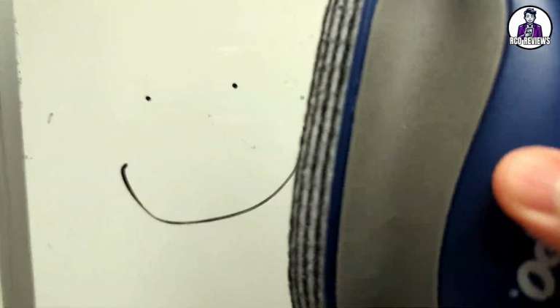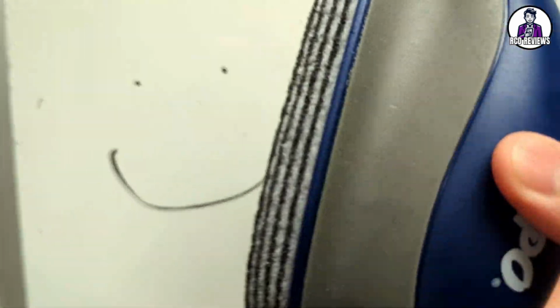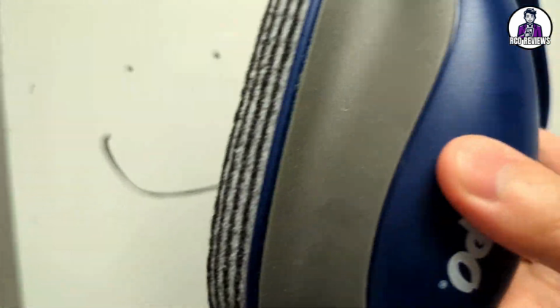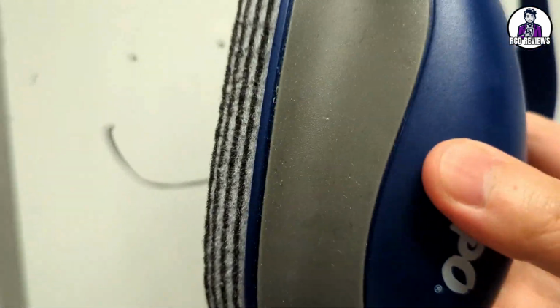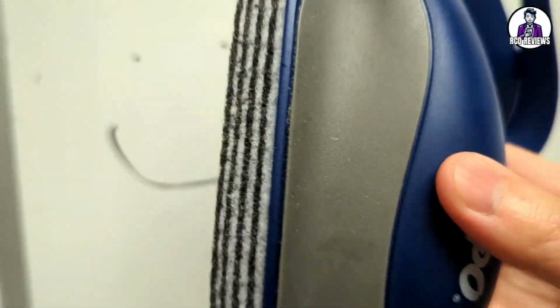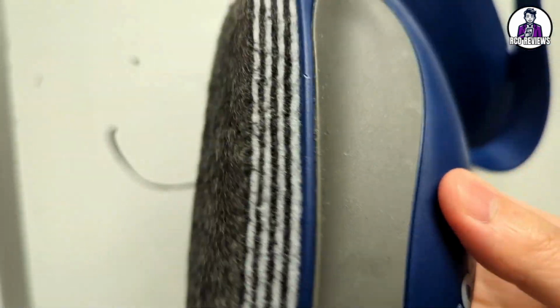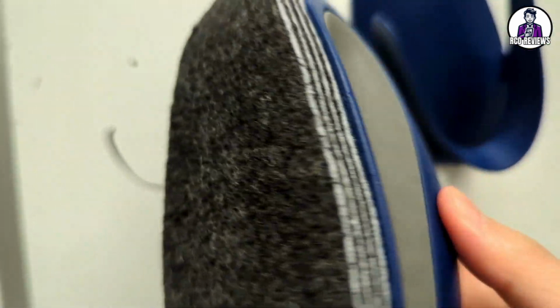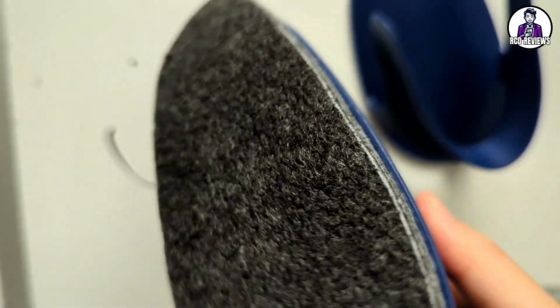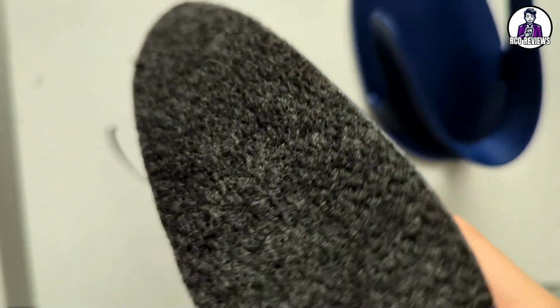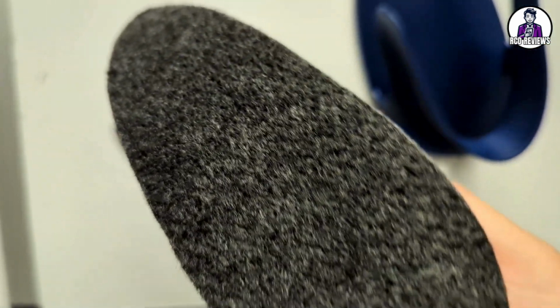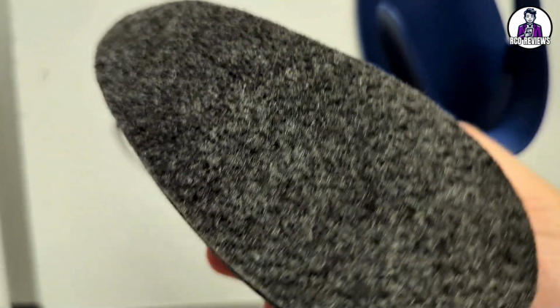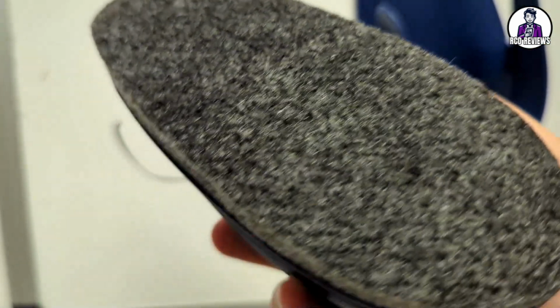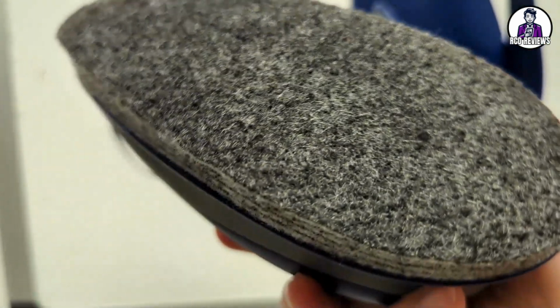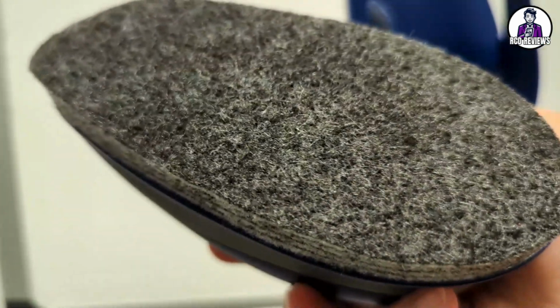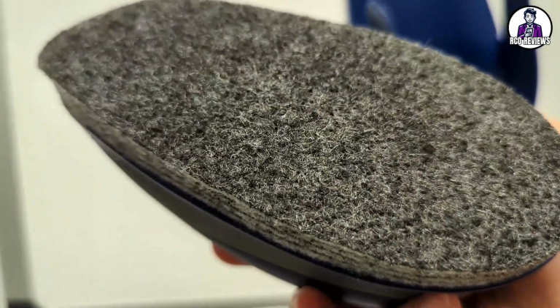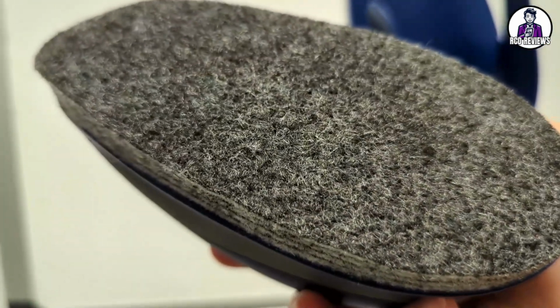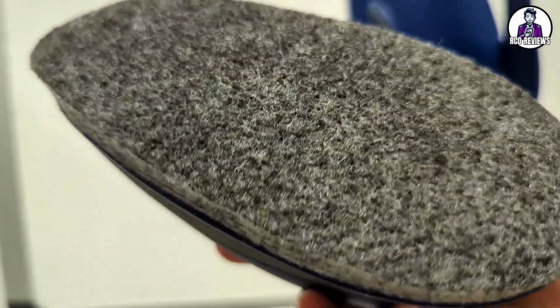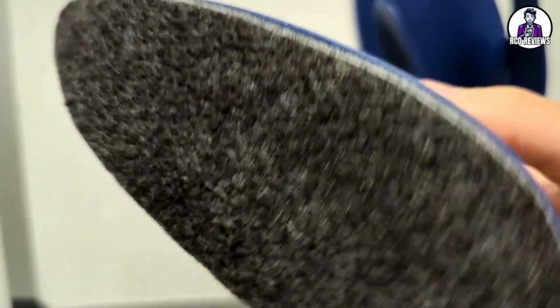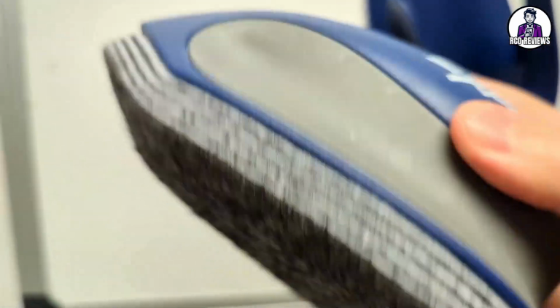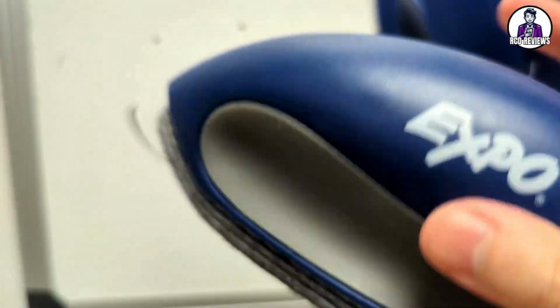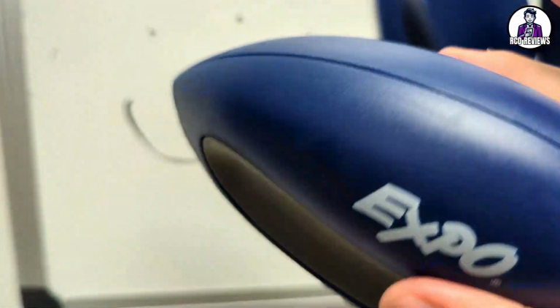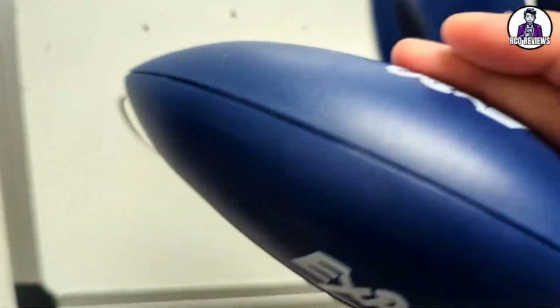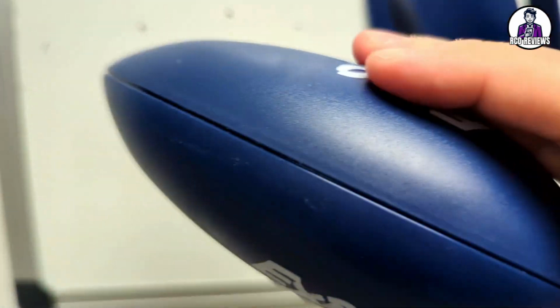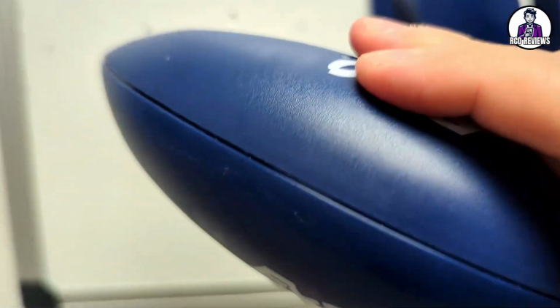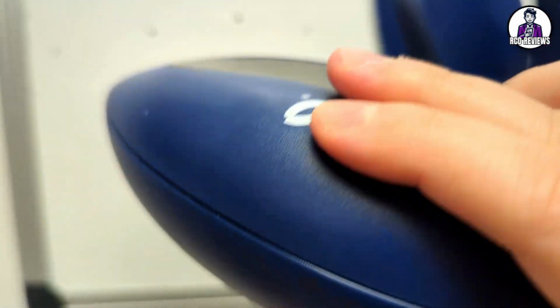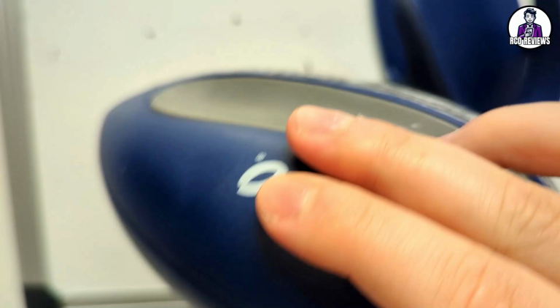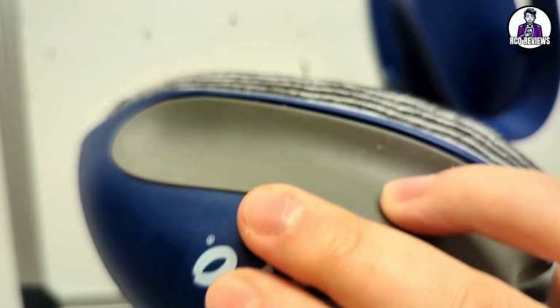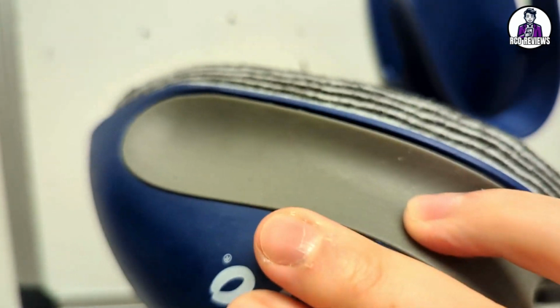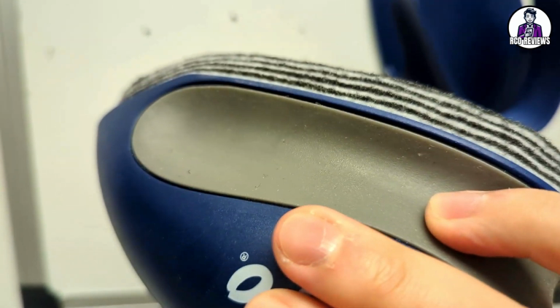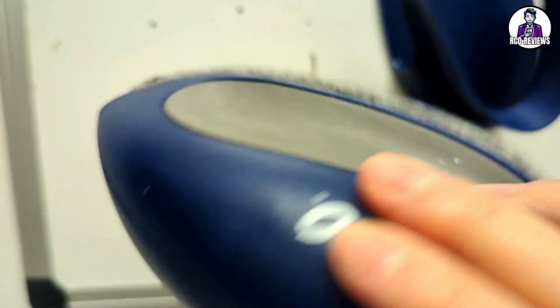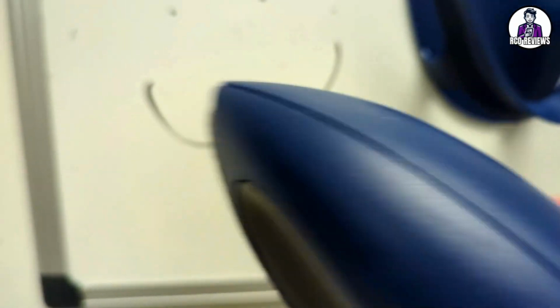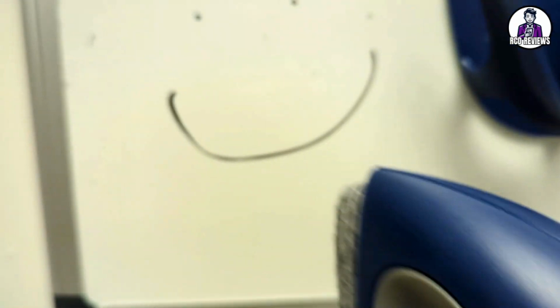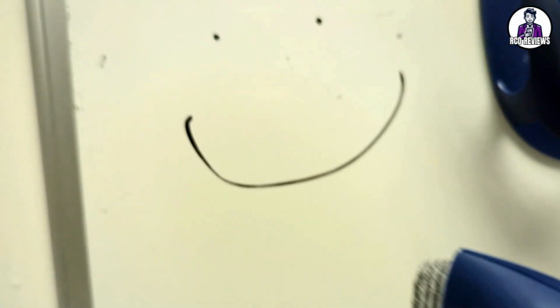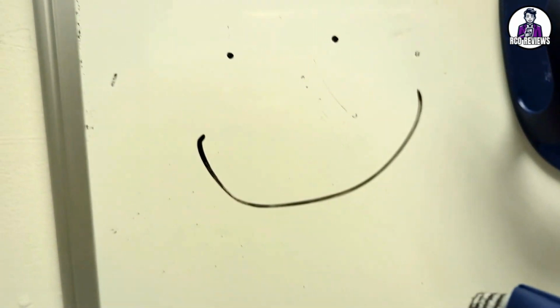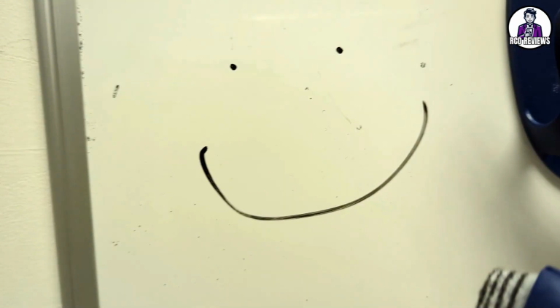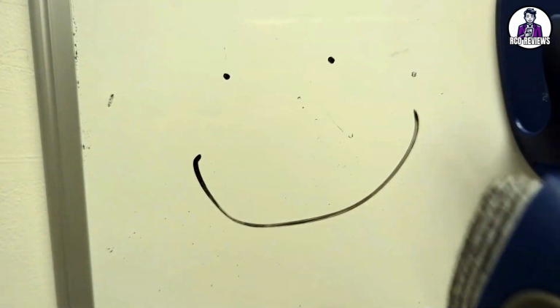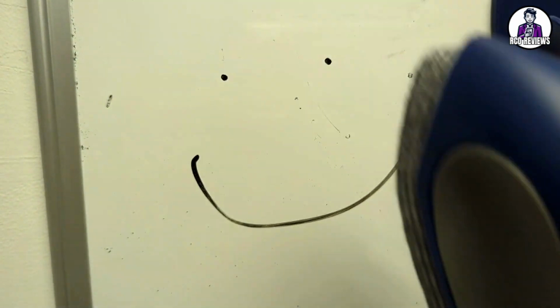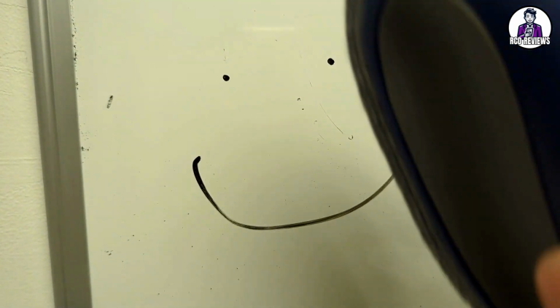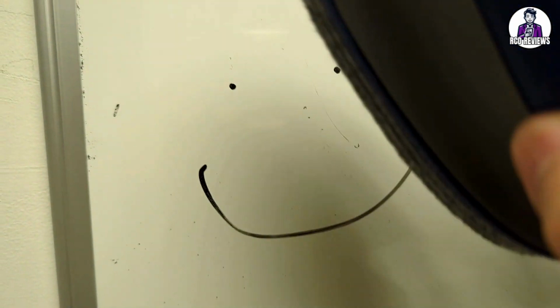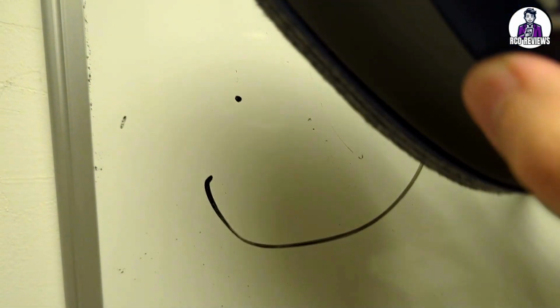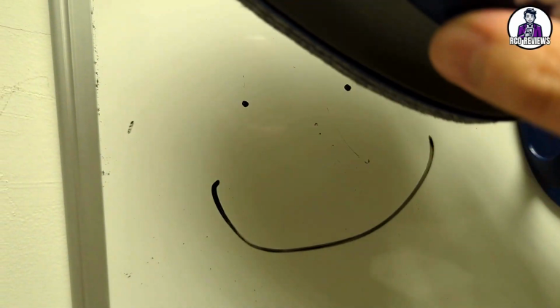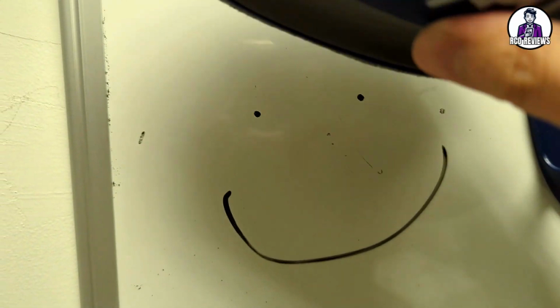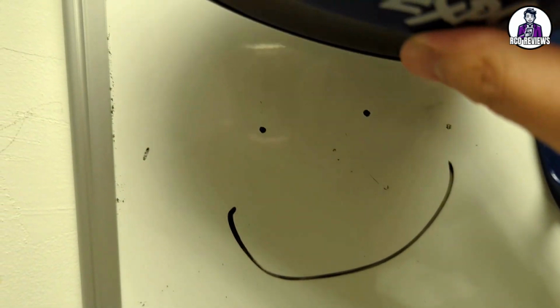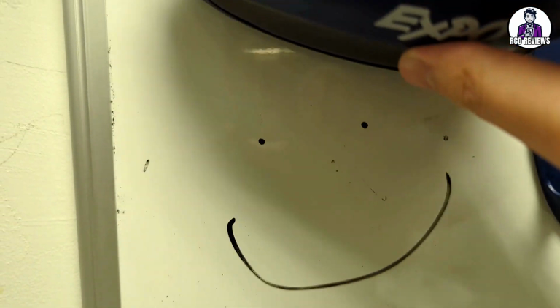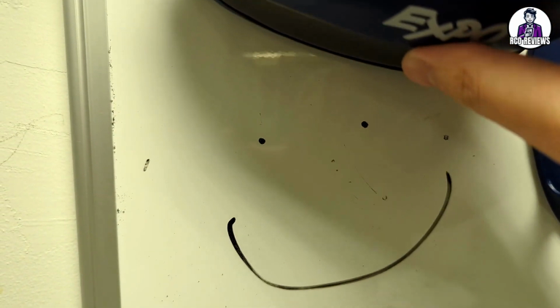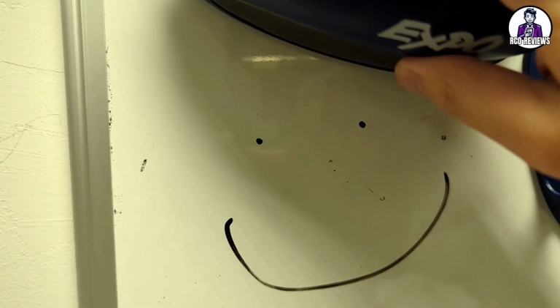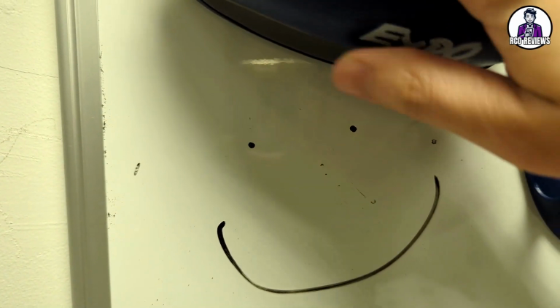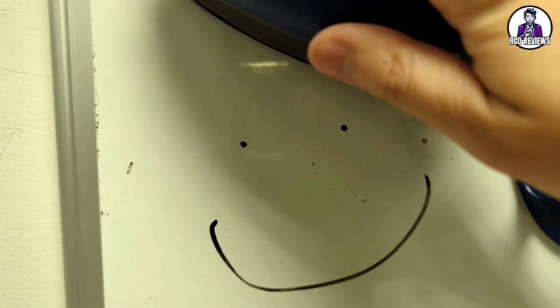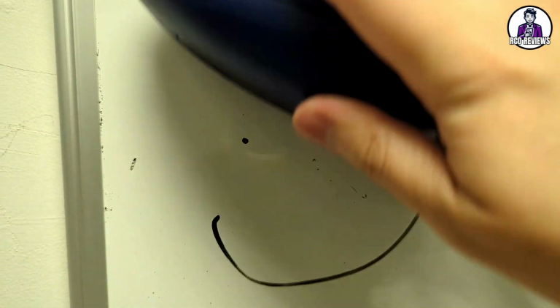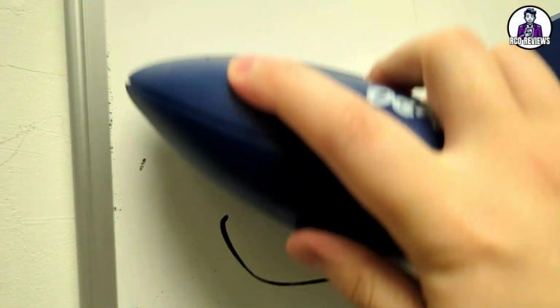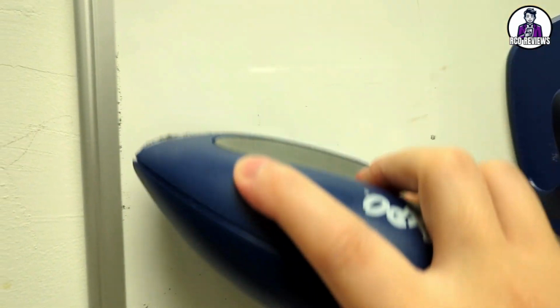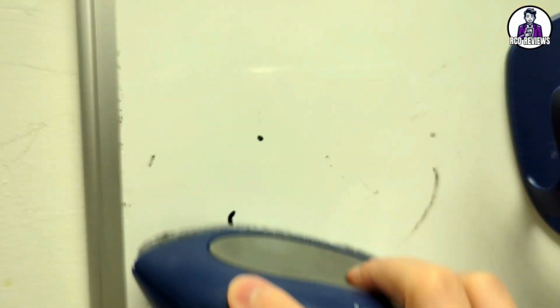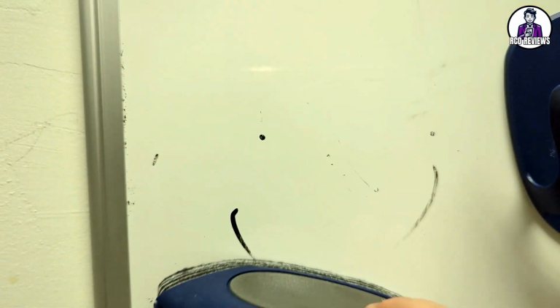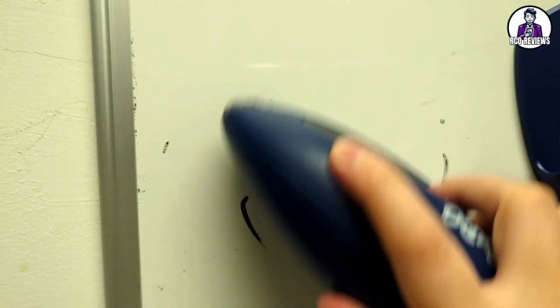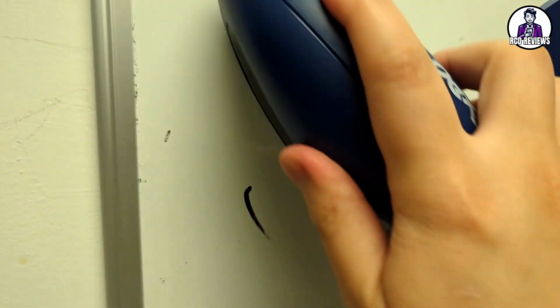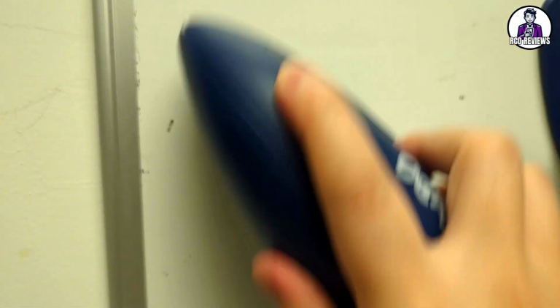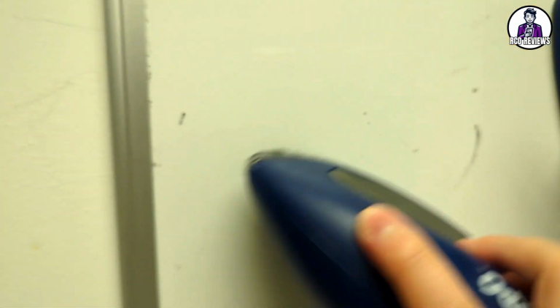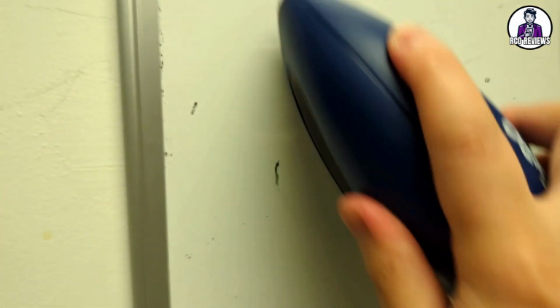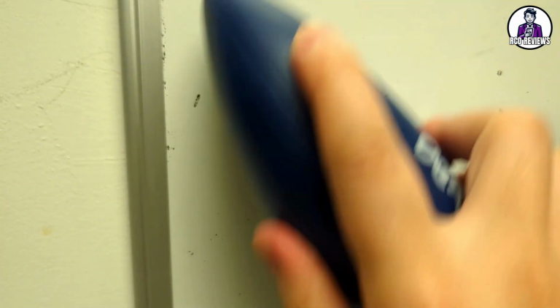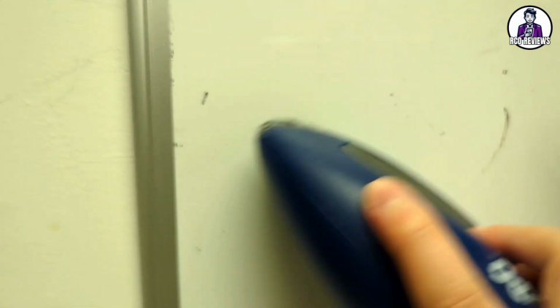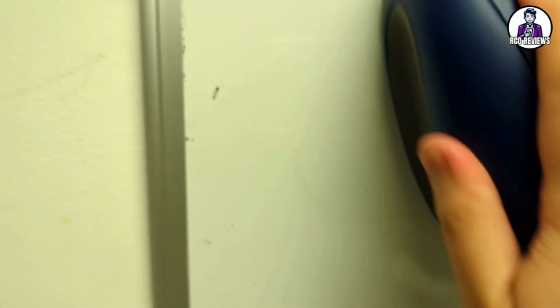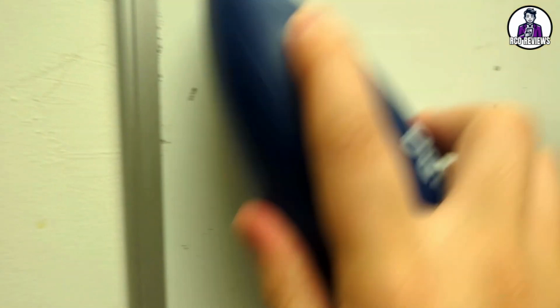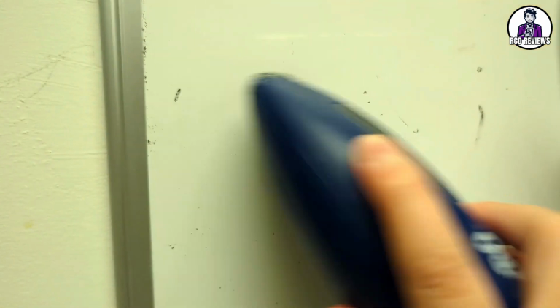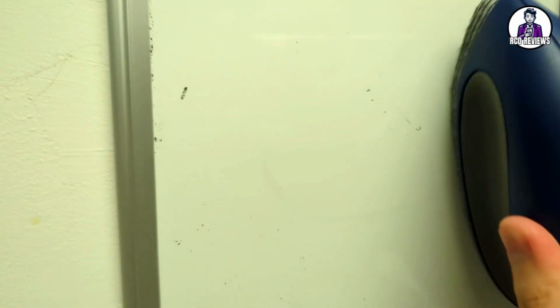The second reason is the grip. I love the grip because it's easy to hold — it conforms to your hands and is very comfortable.